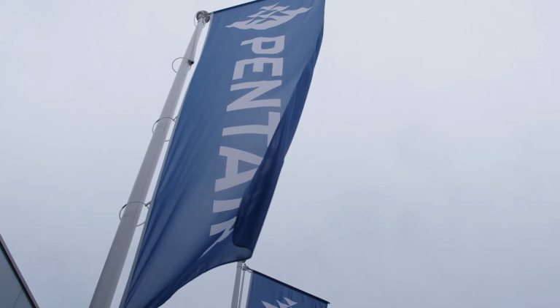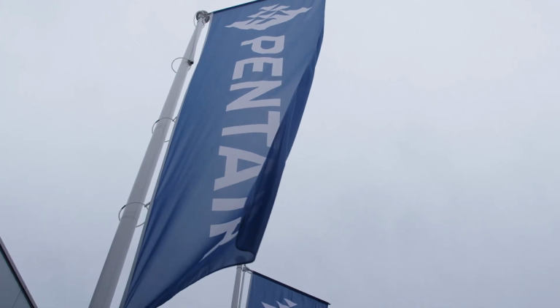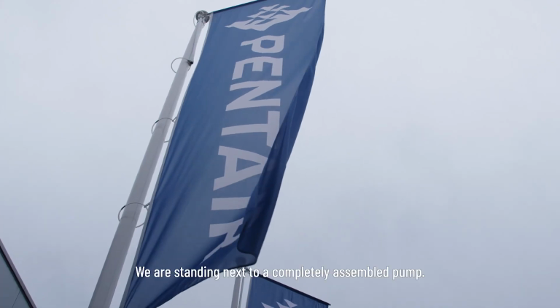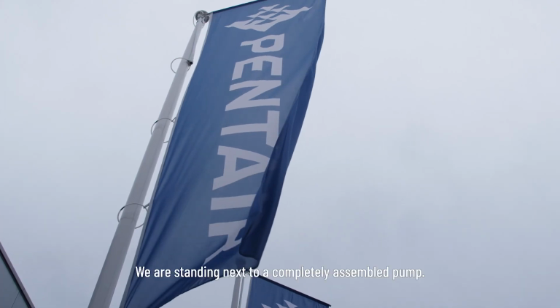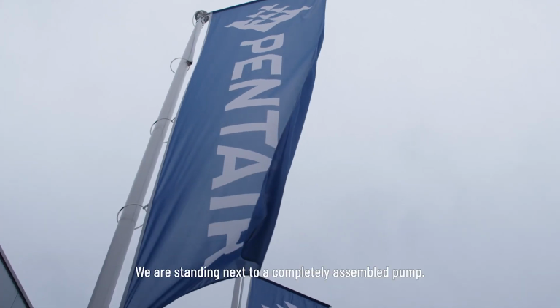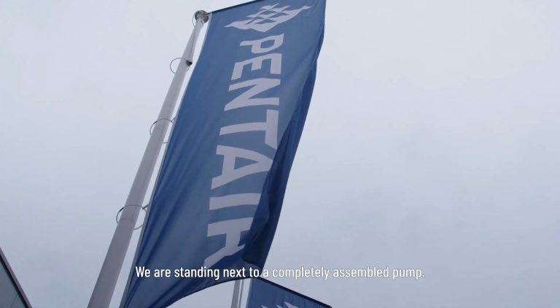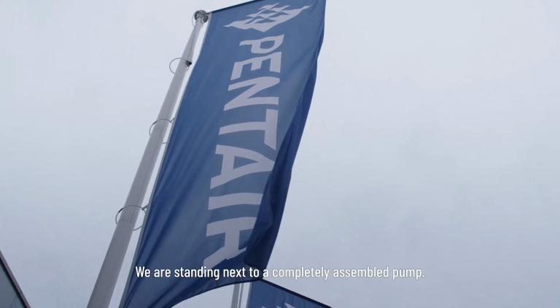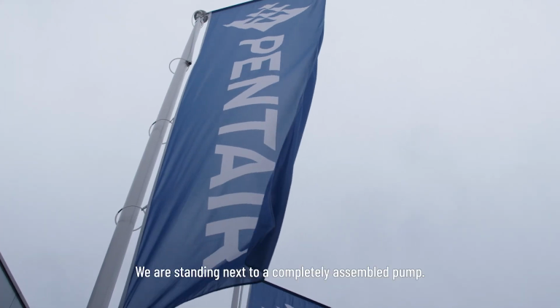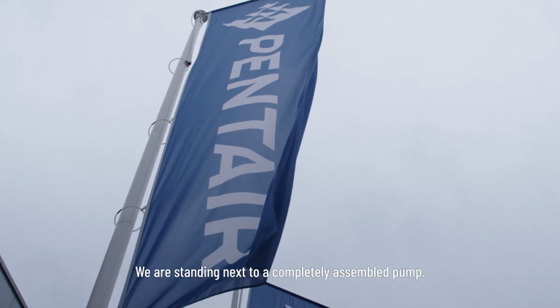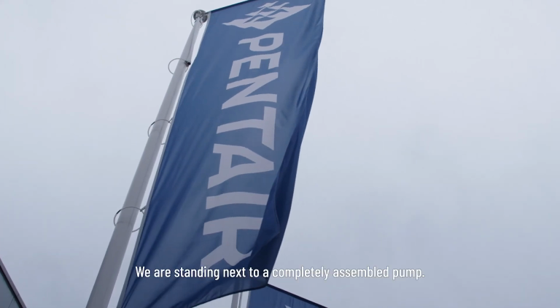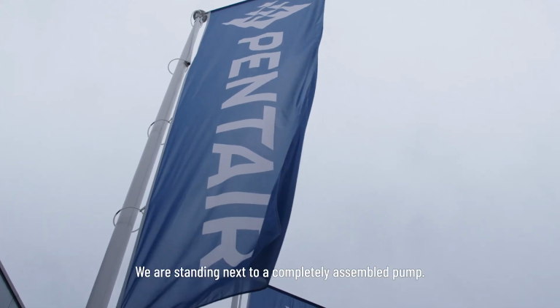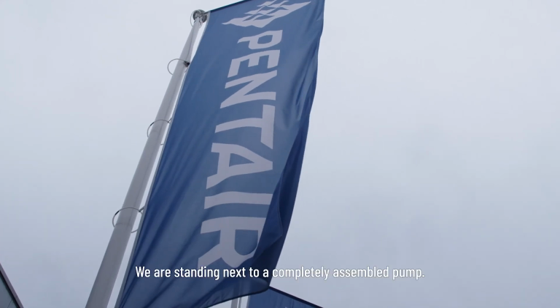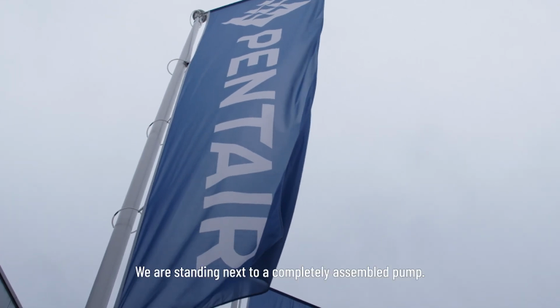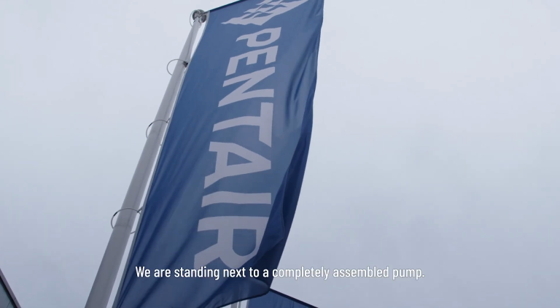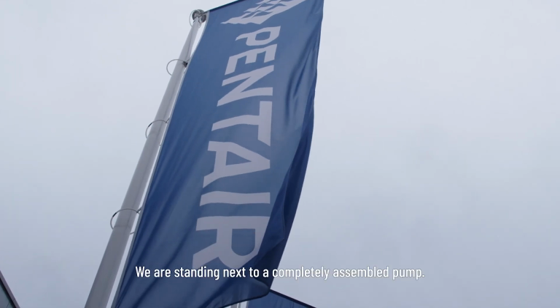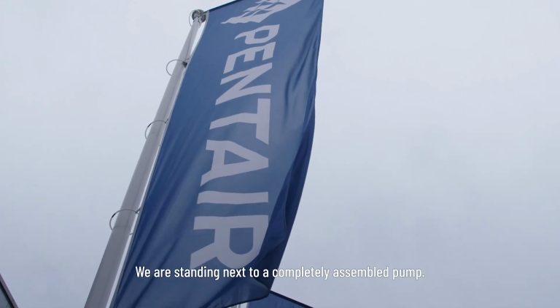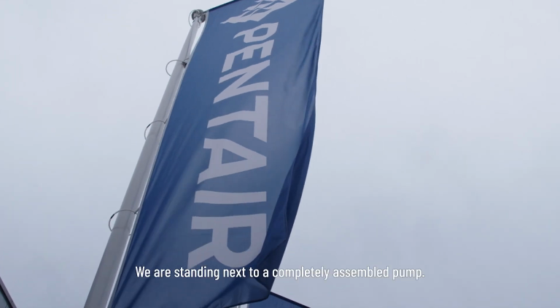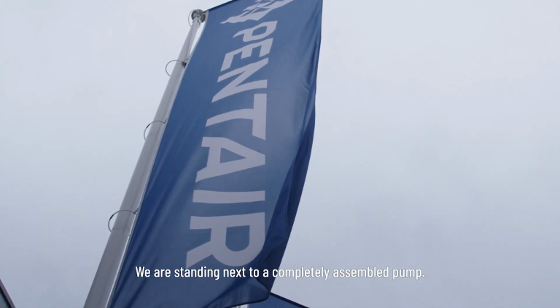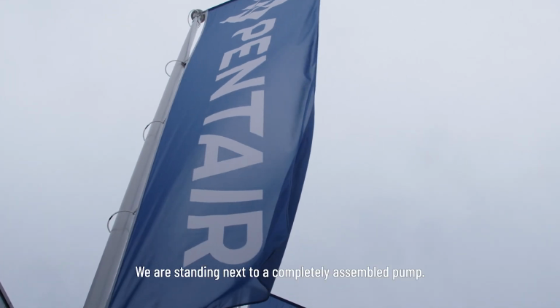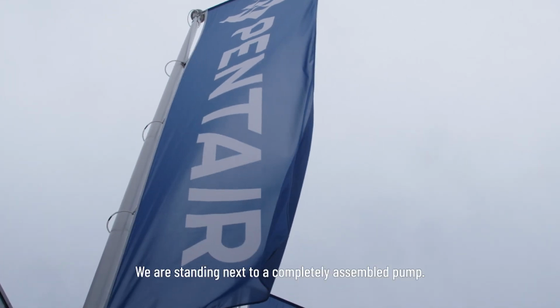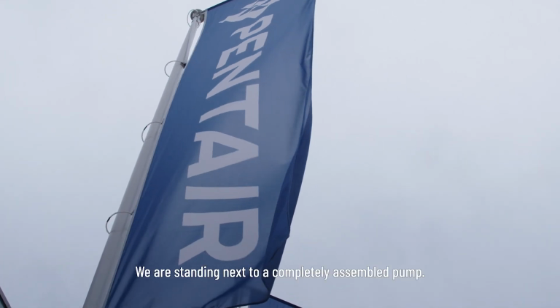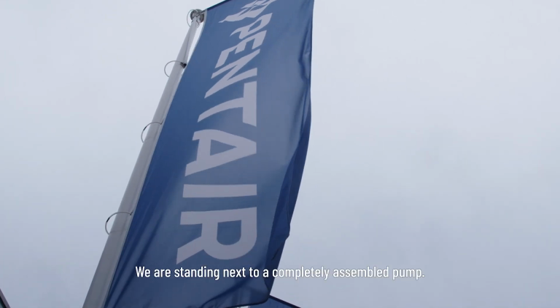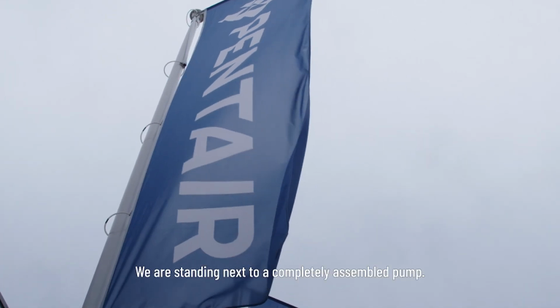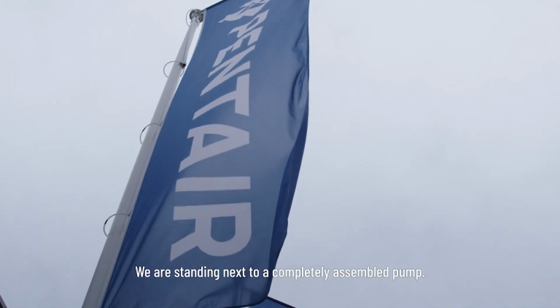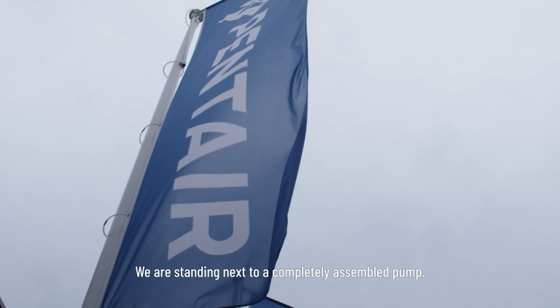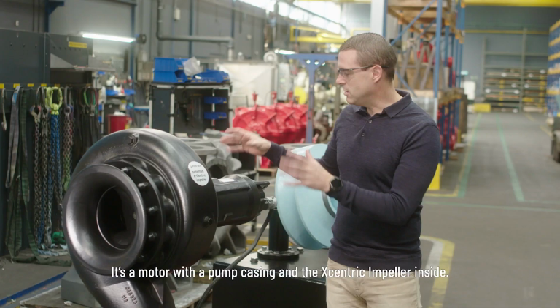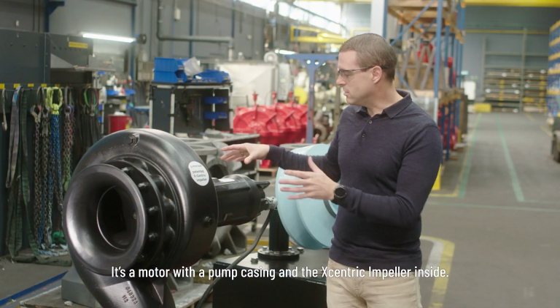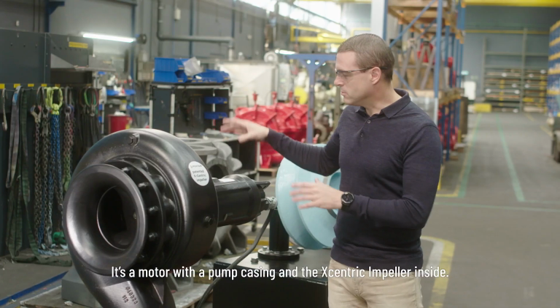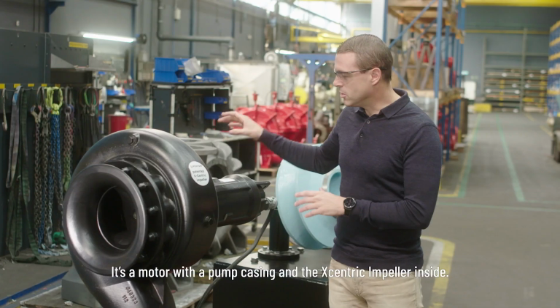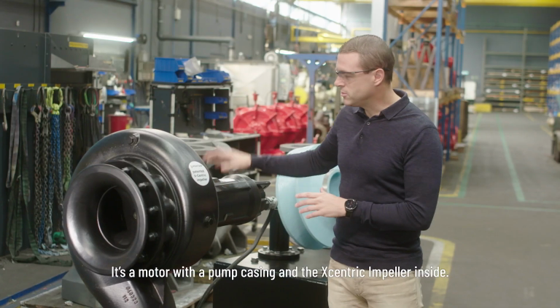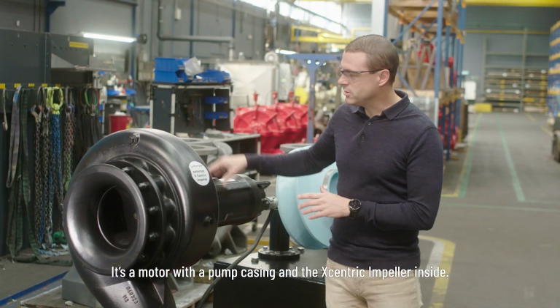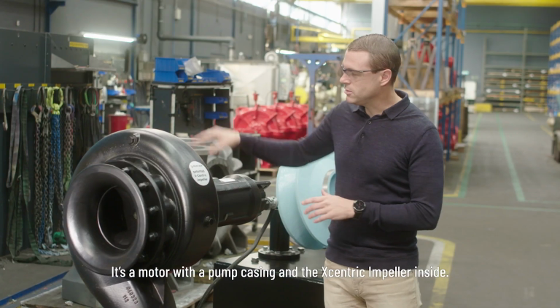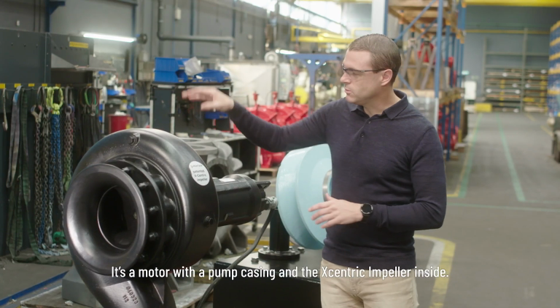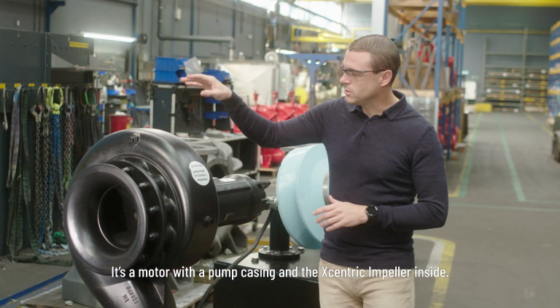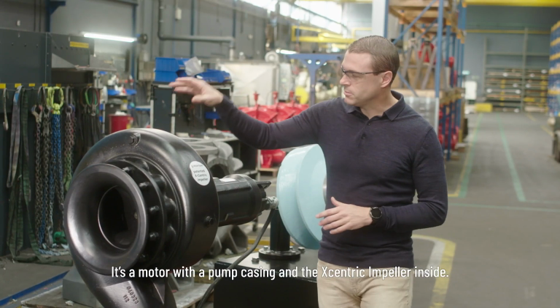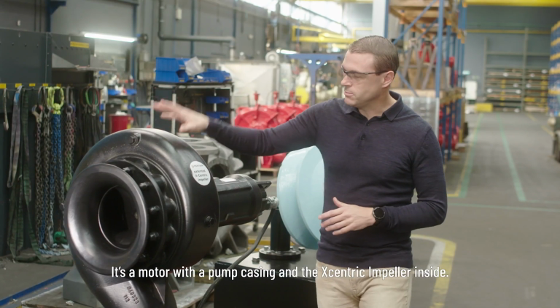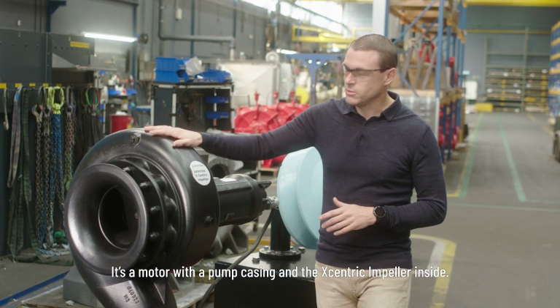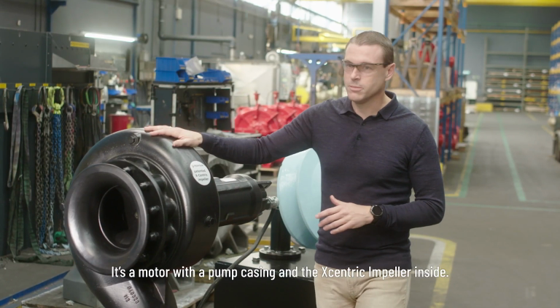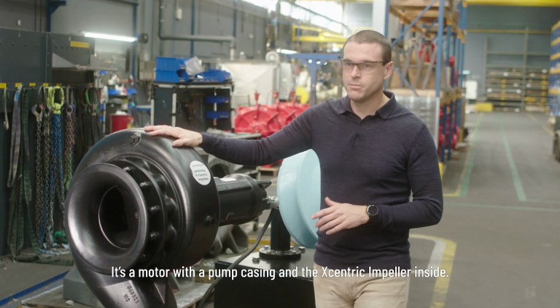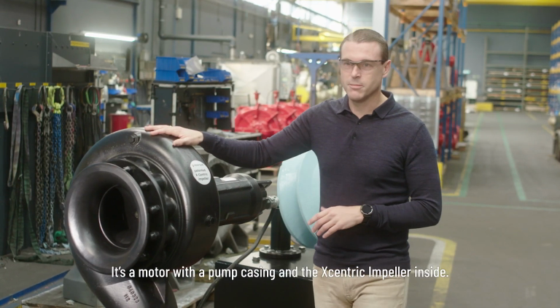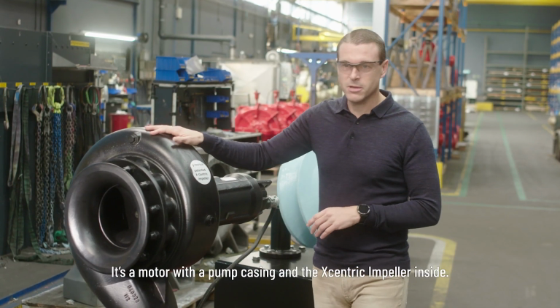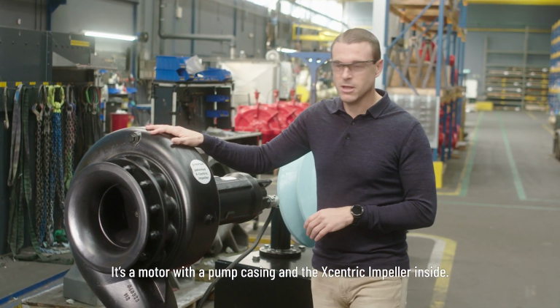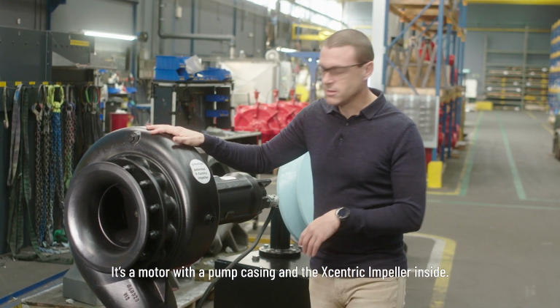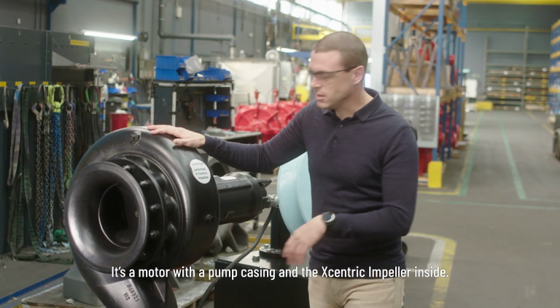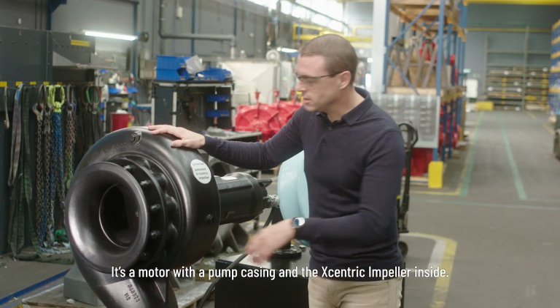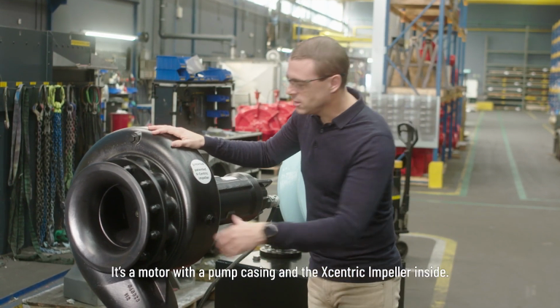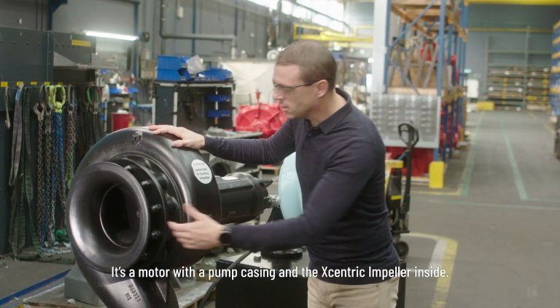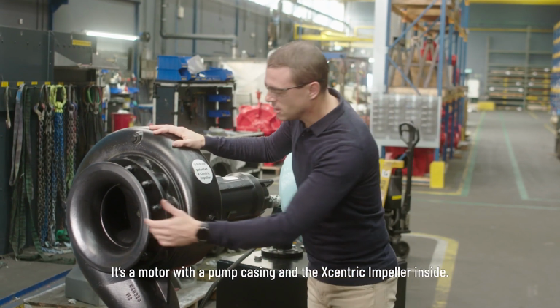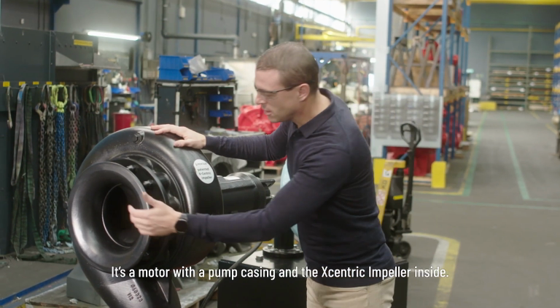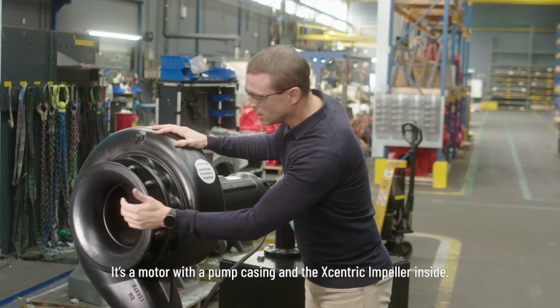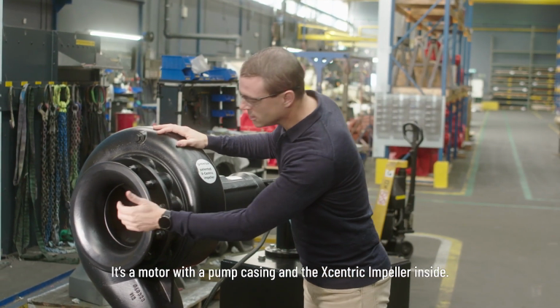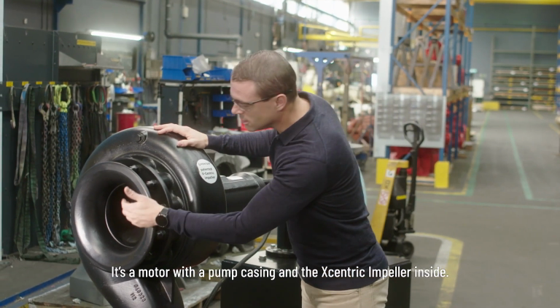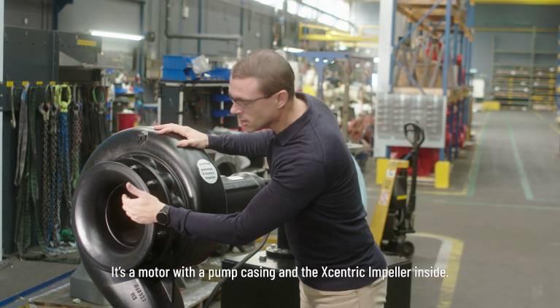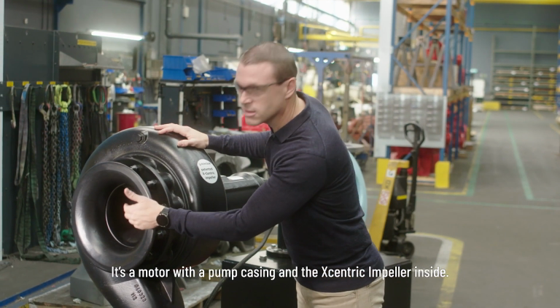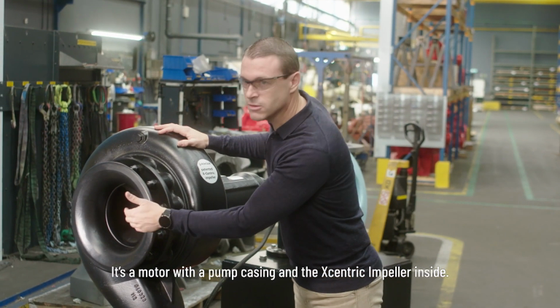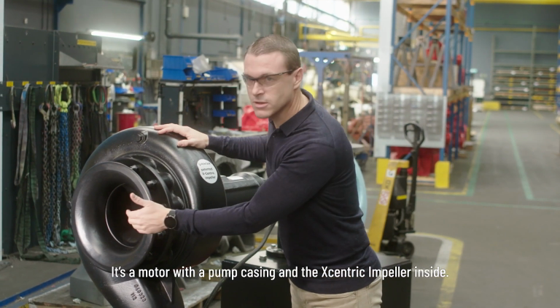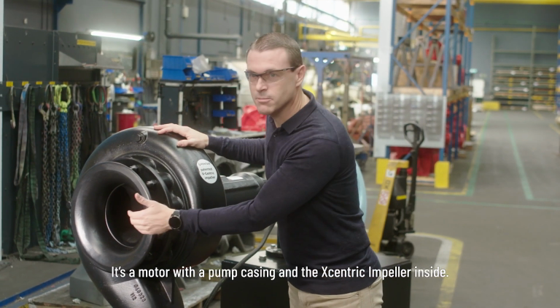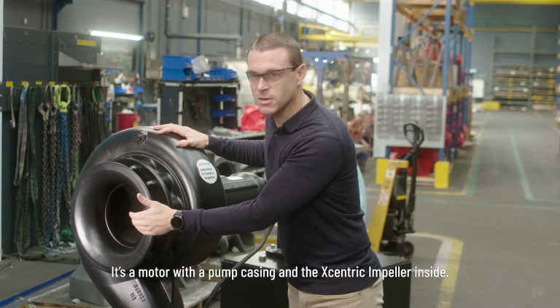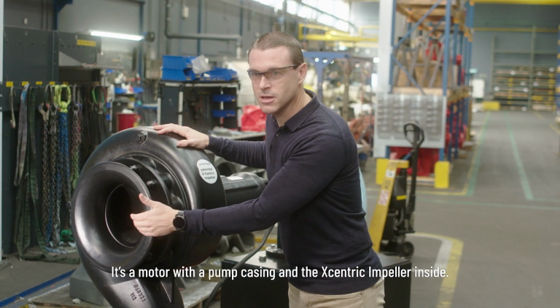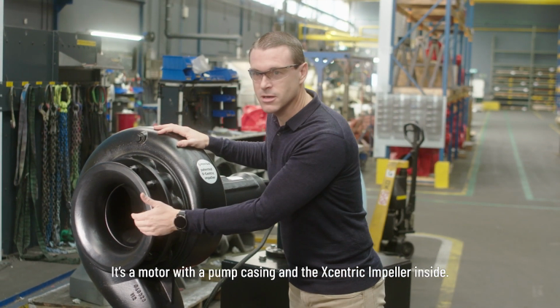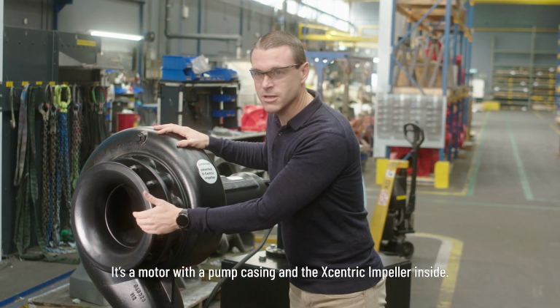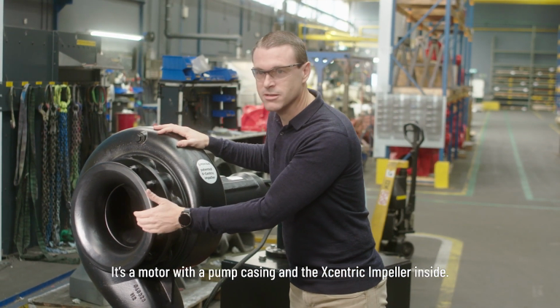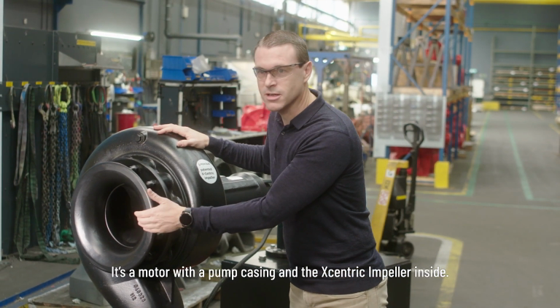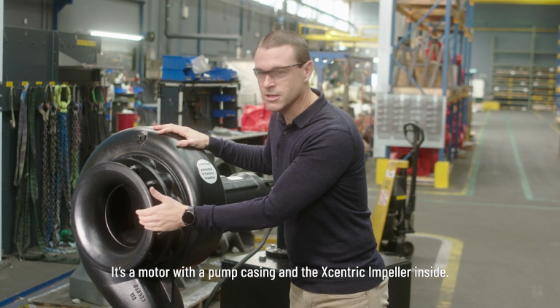We're standing next to a completely assembled pump. It's a motor with a pump casing and the eccentric impeller inside.